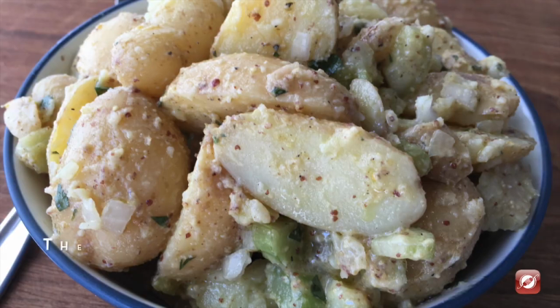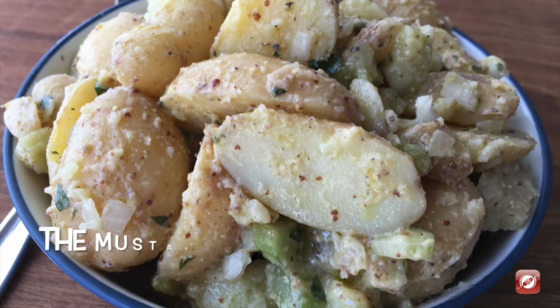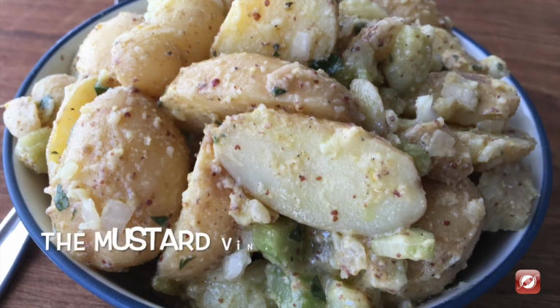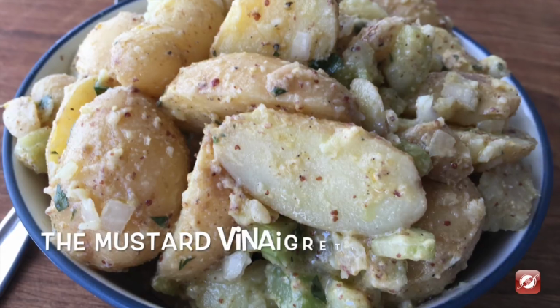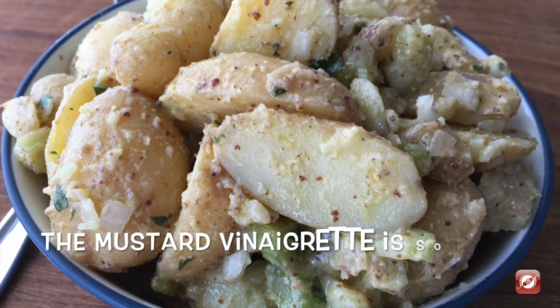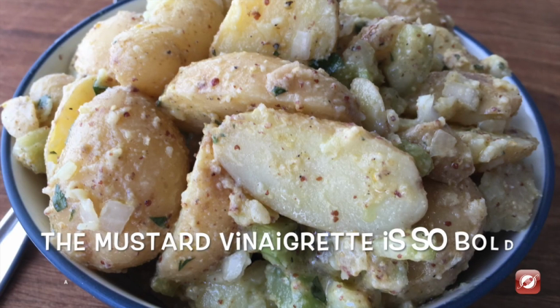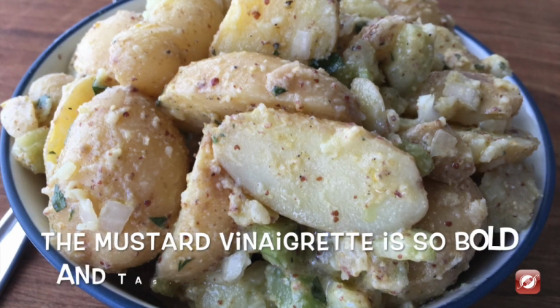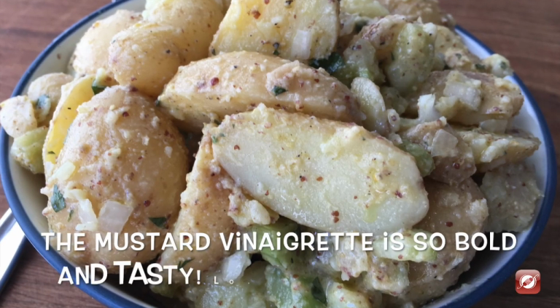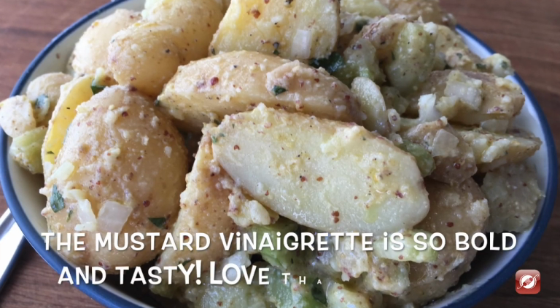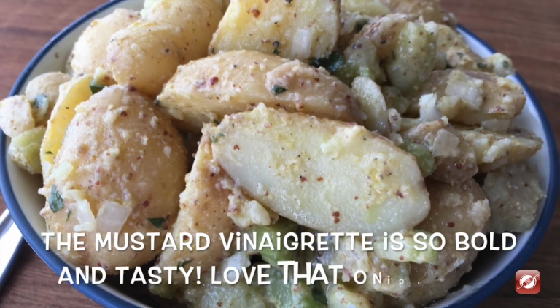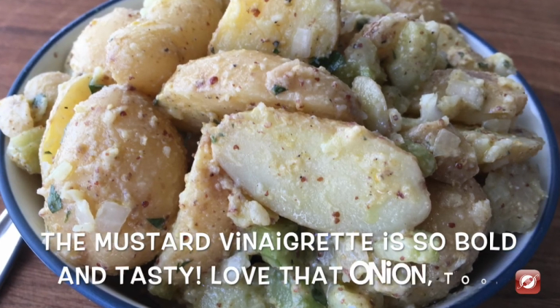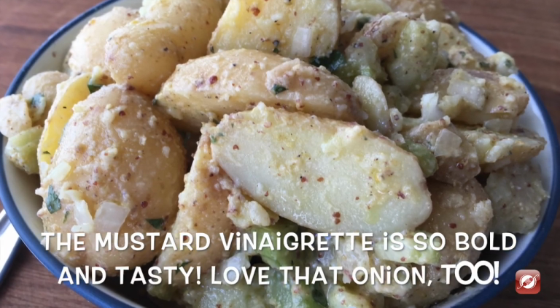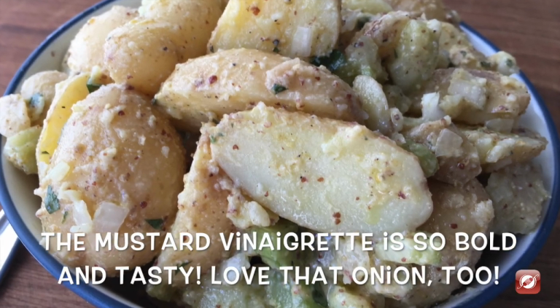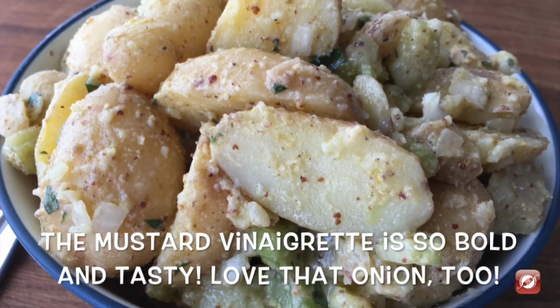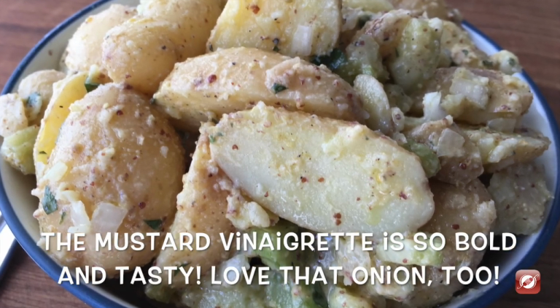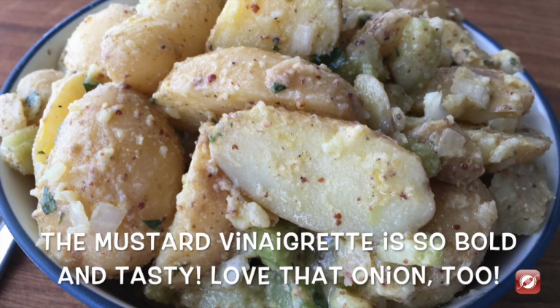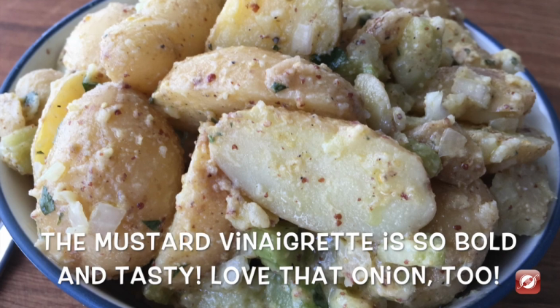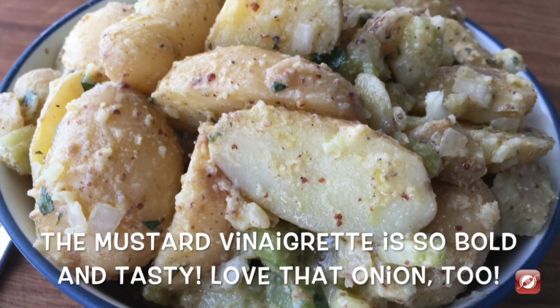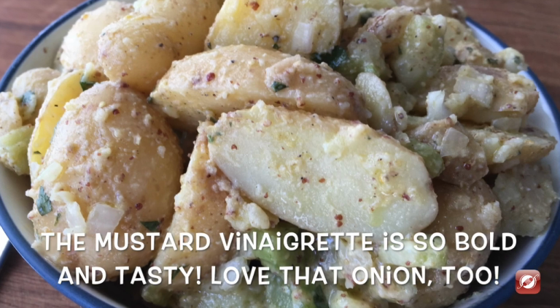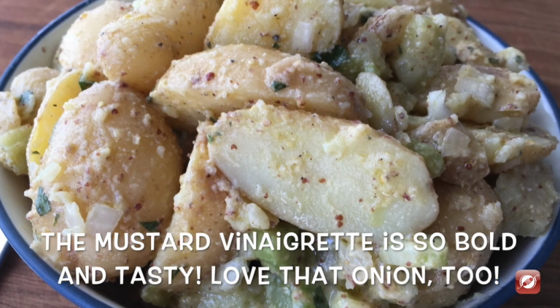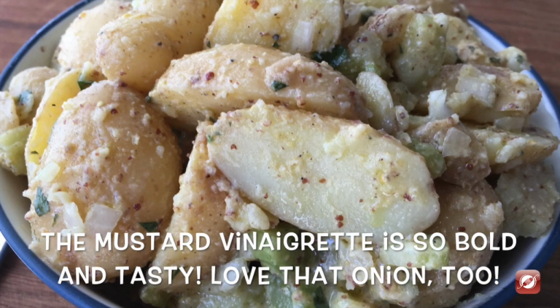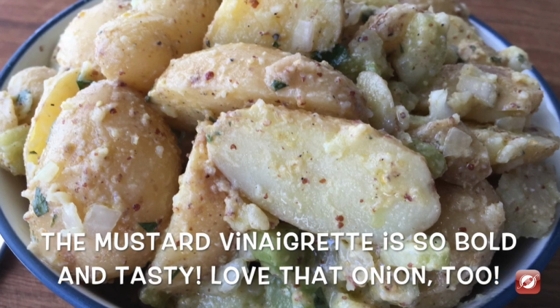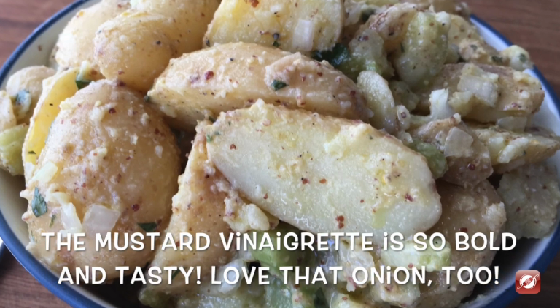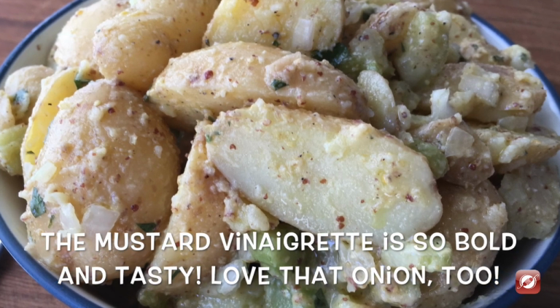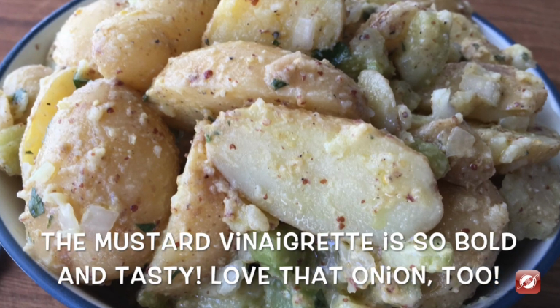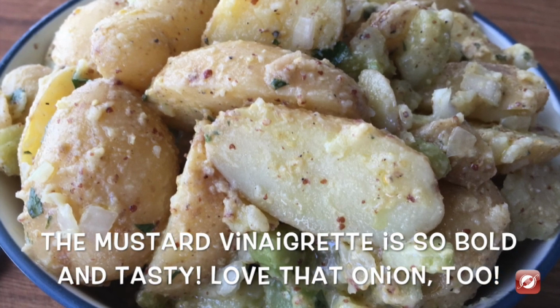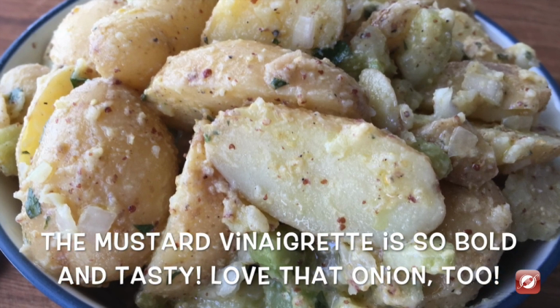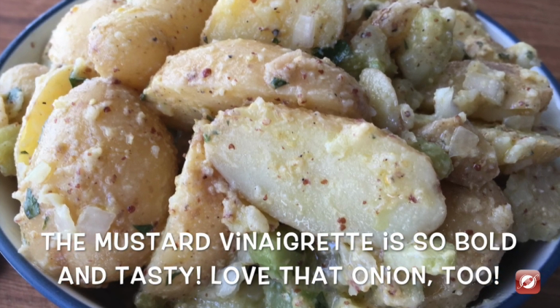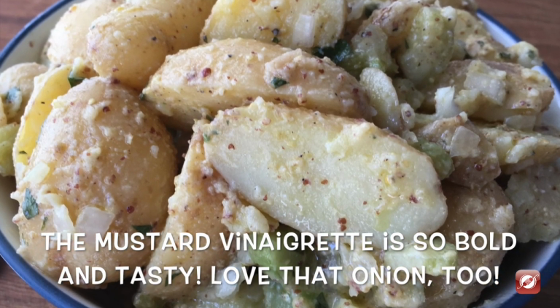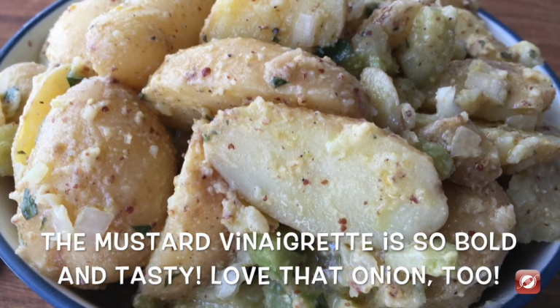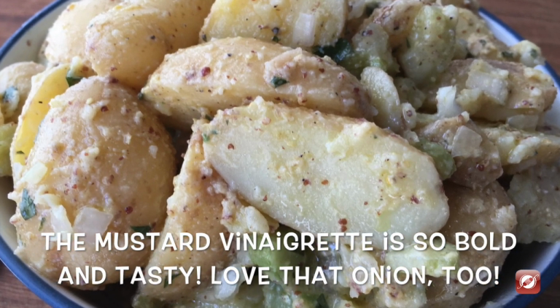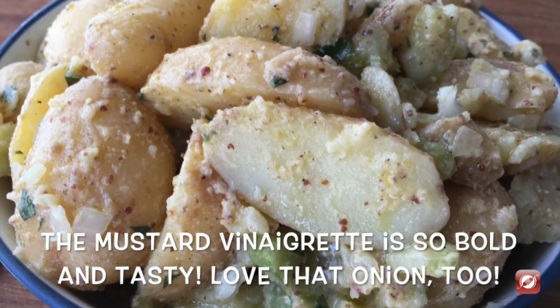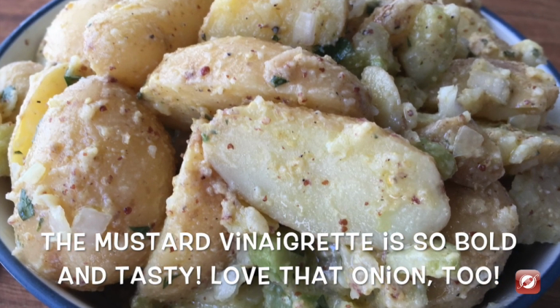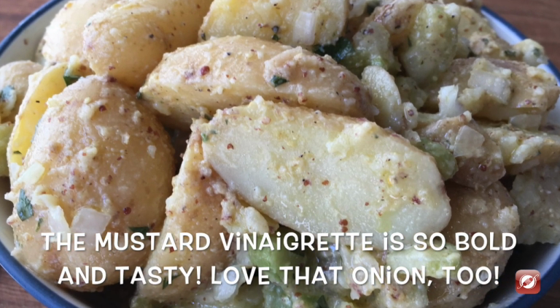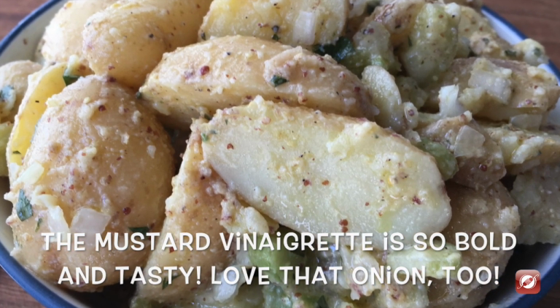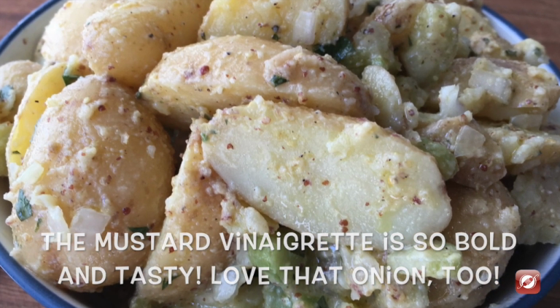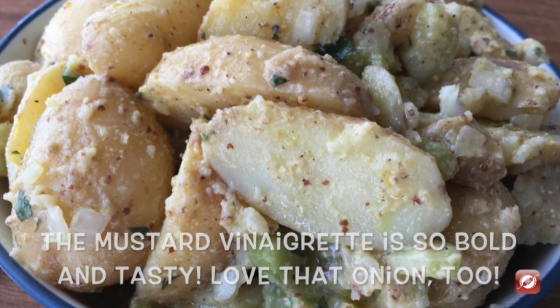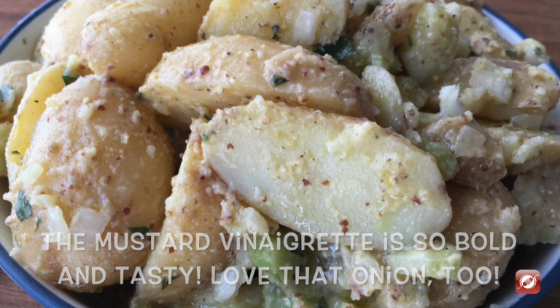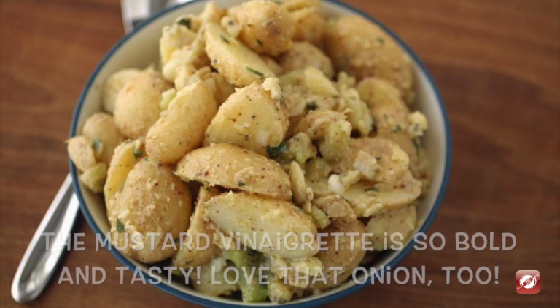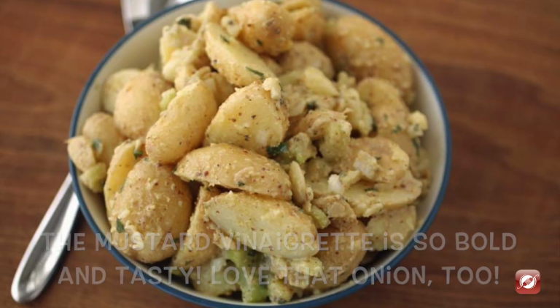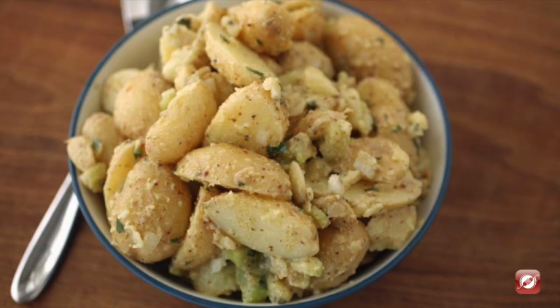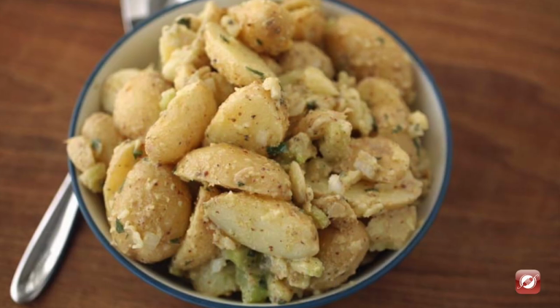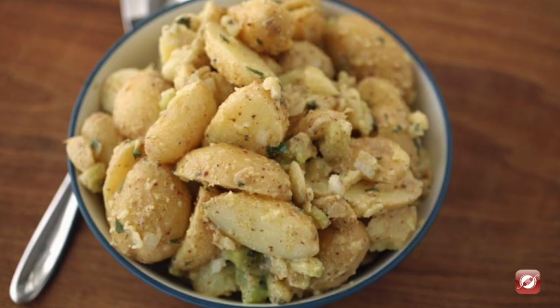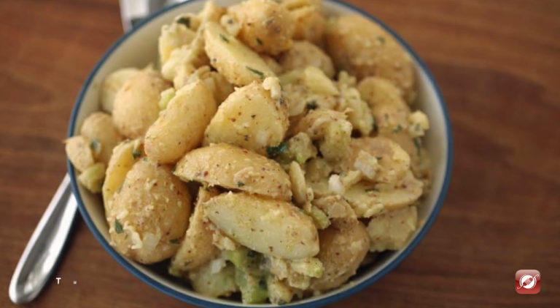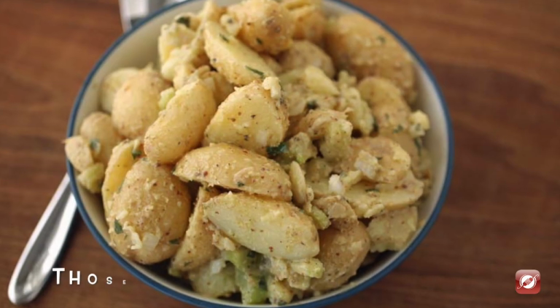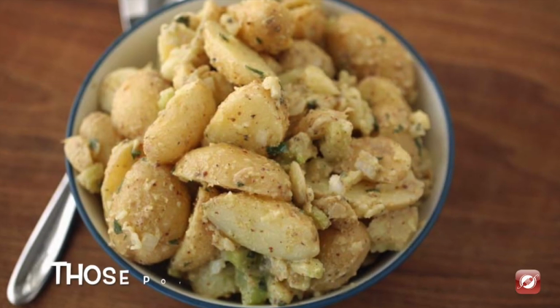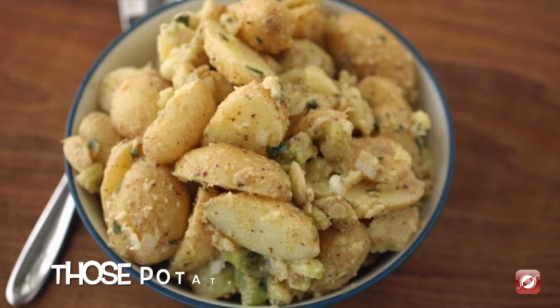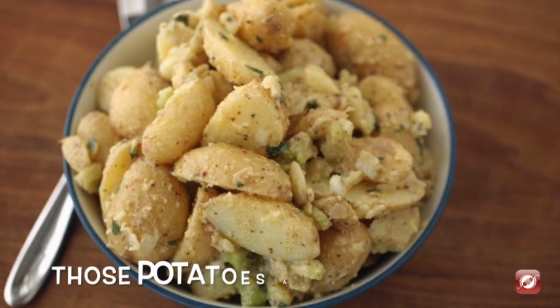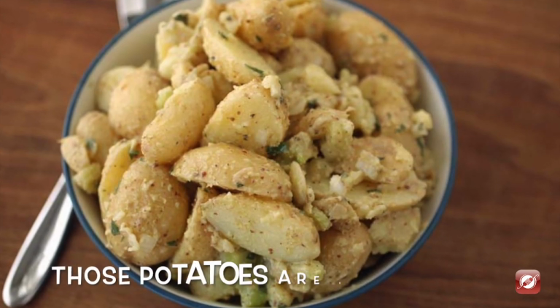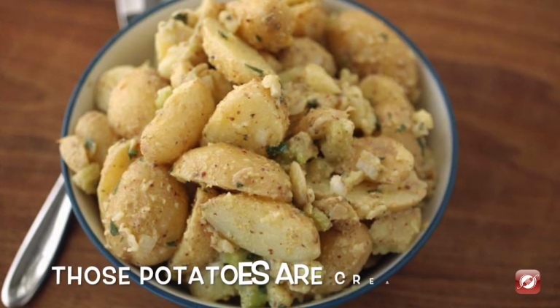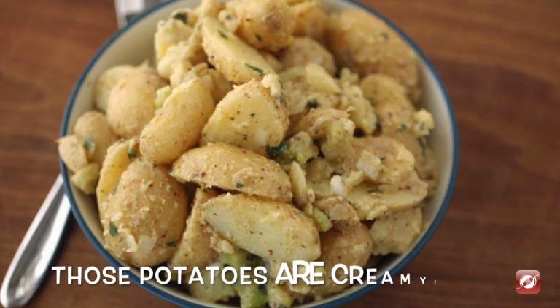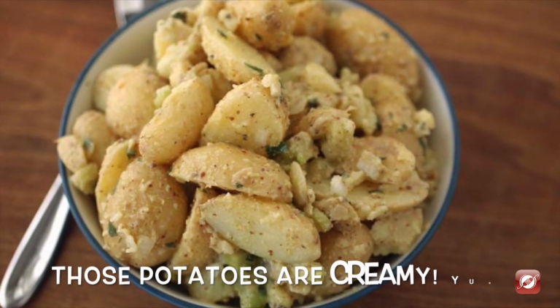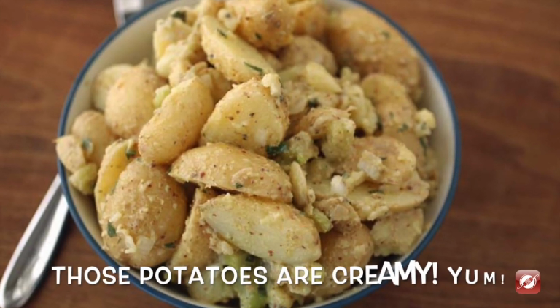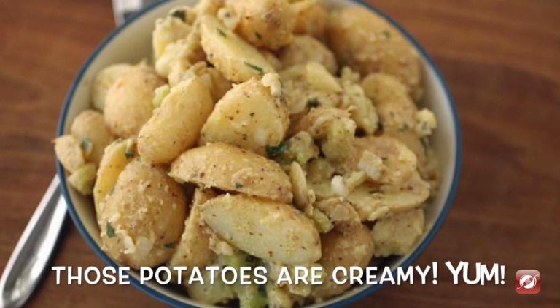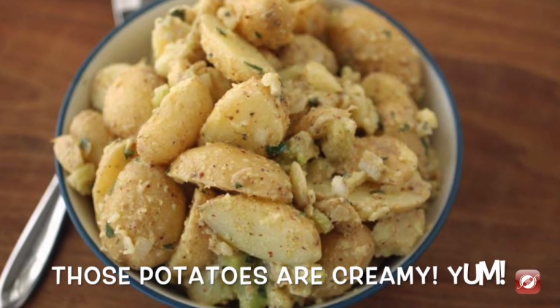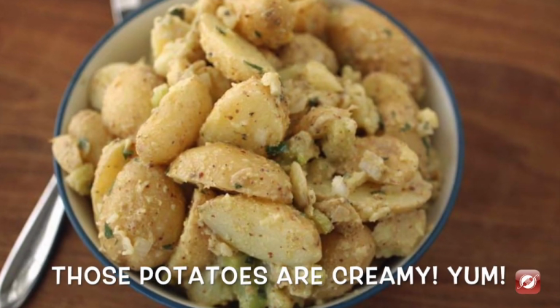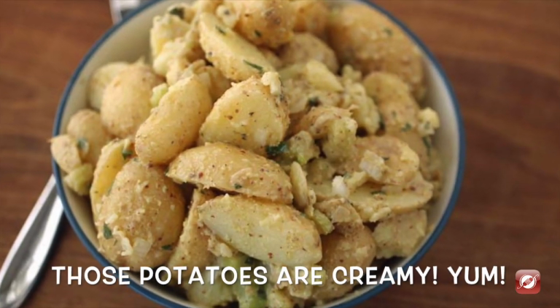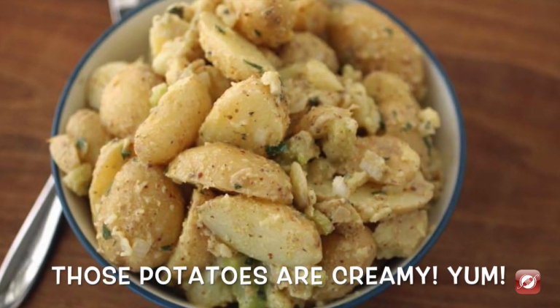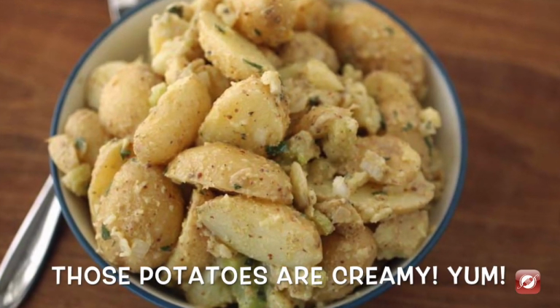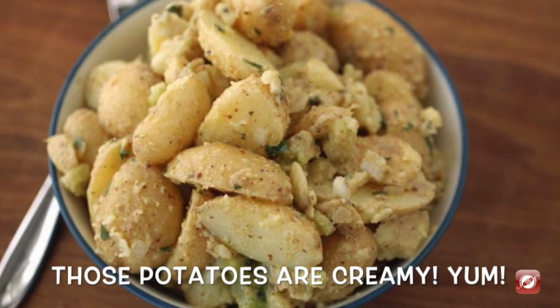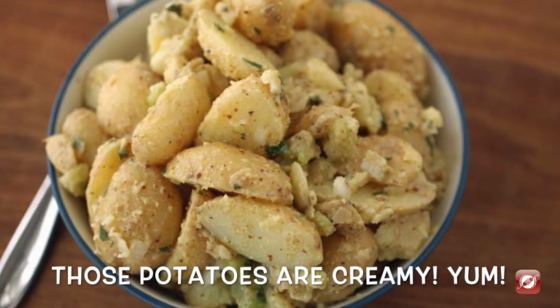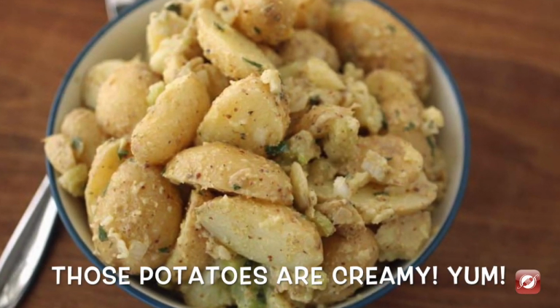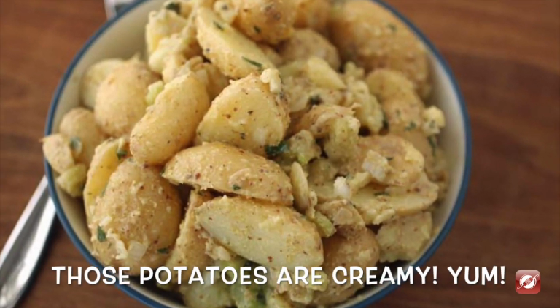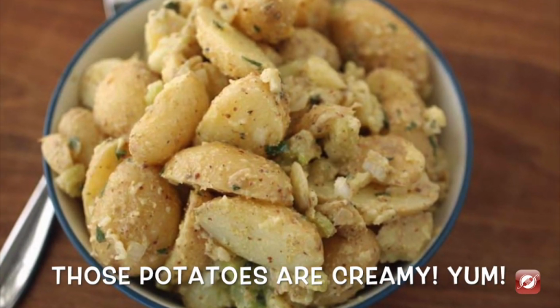The potatoes are nice and tender, almost creamy, and the mustard and the vinegar make such a nice bright dressing. Delicious.